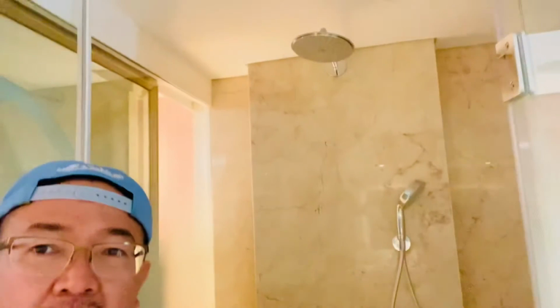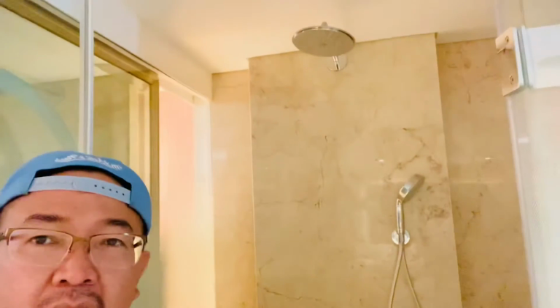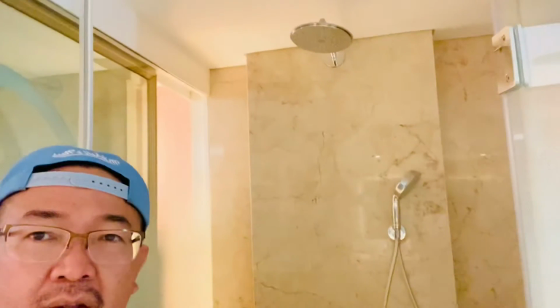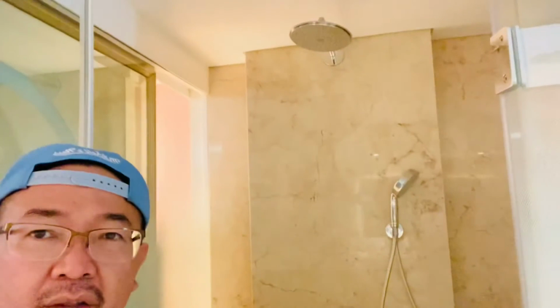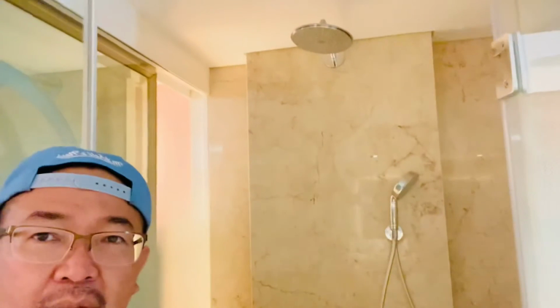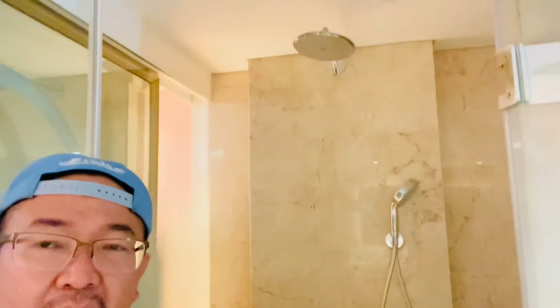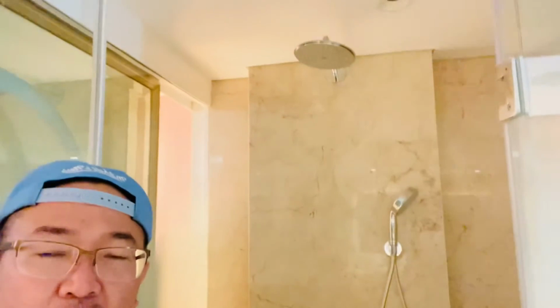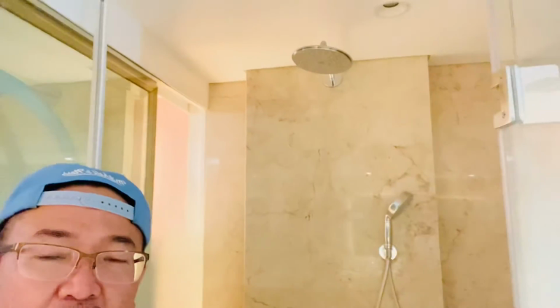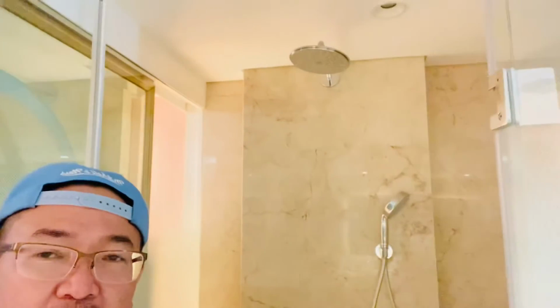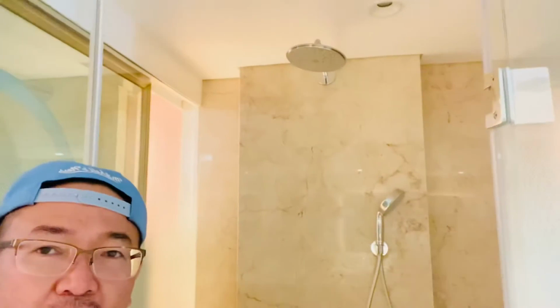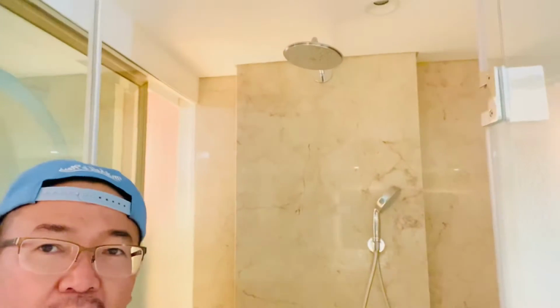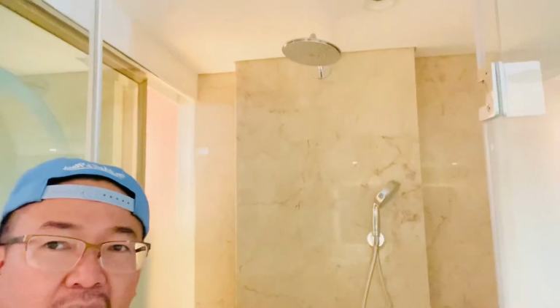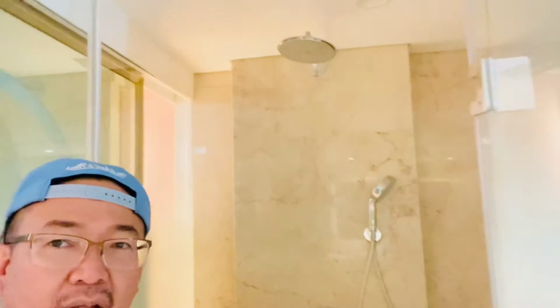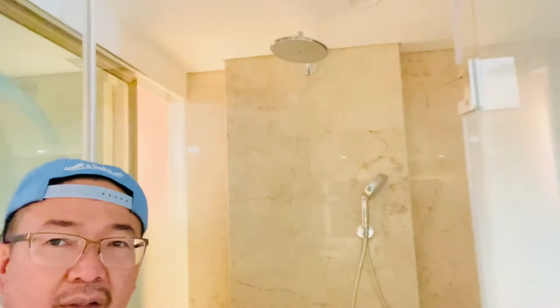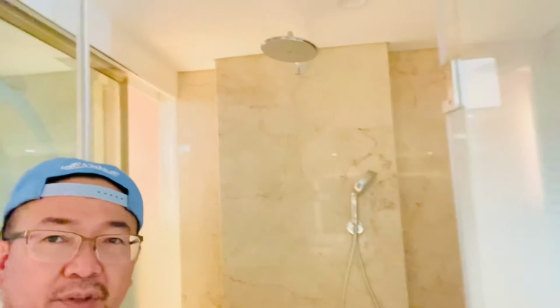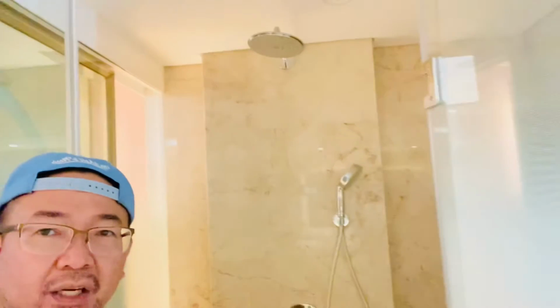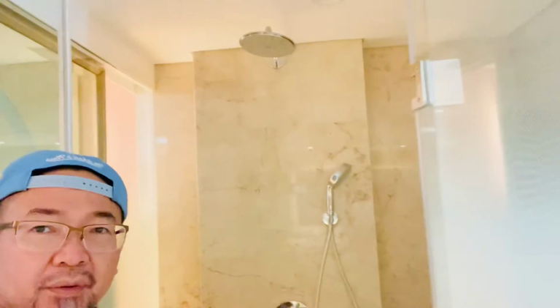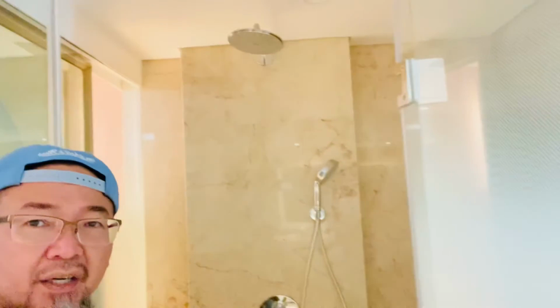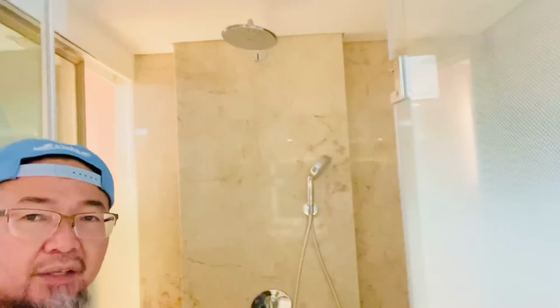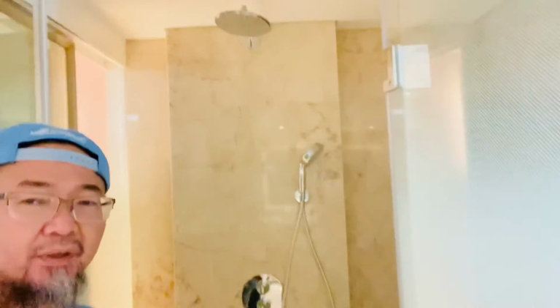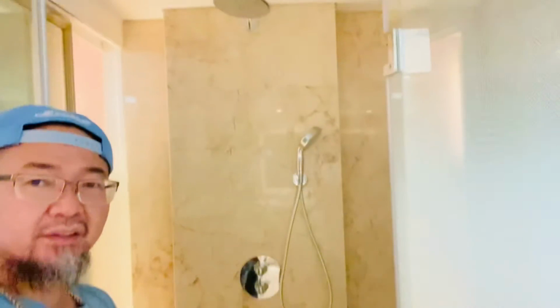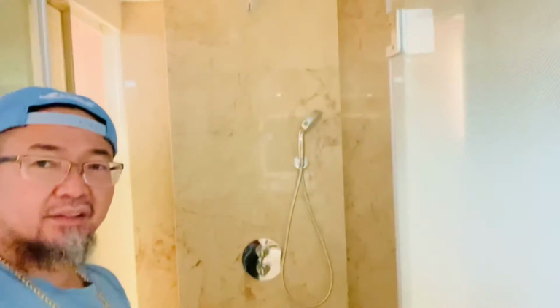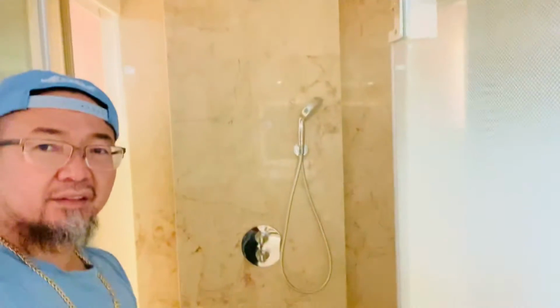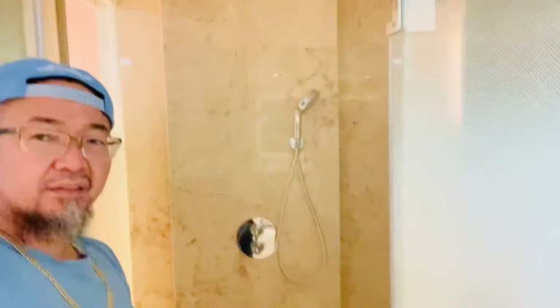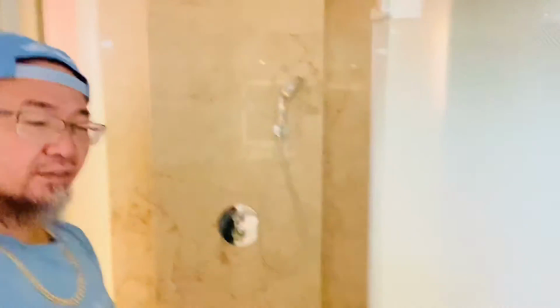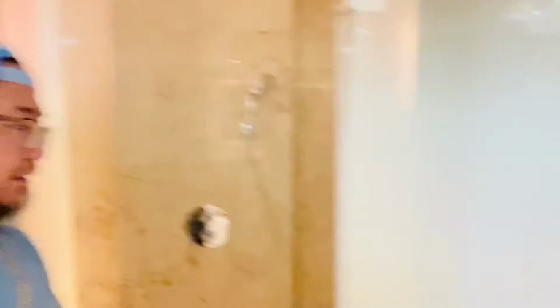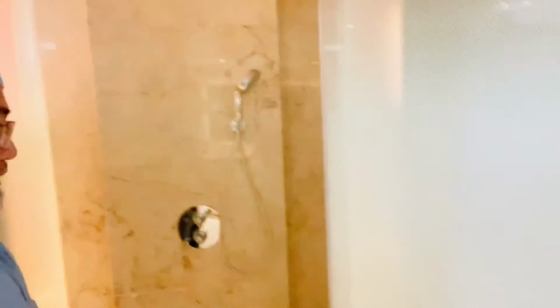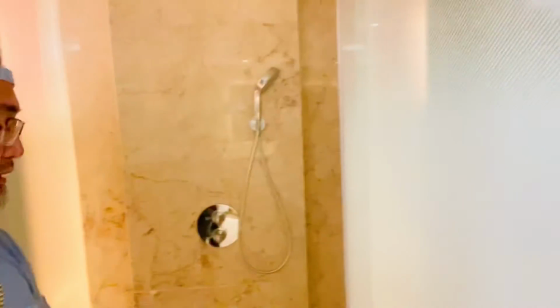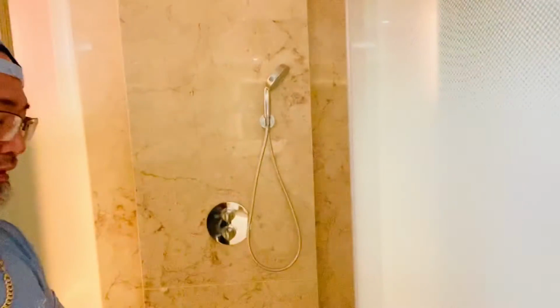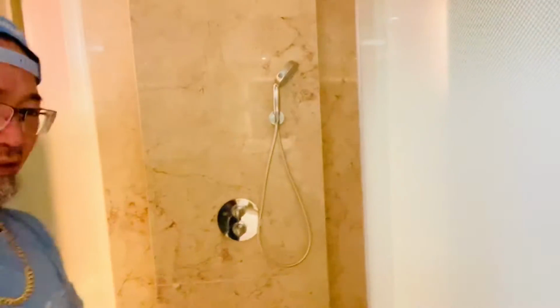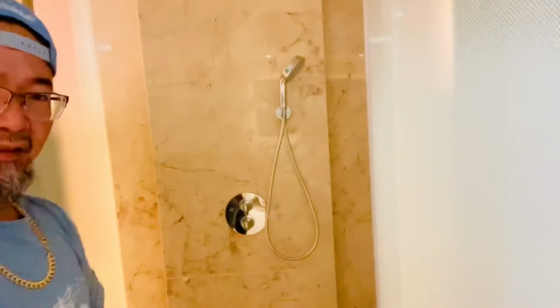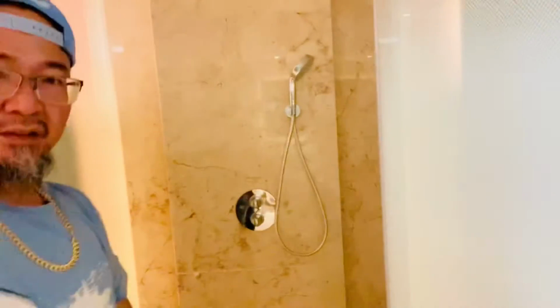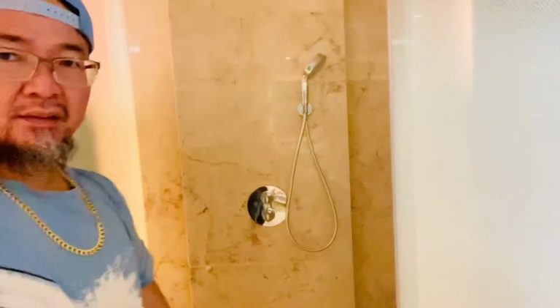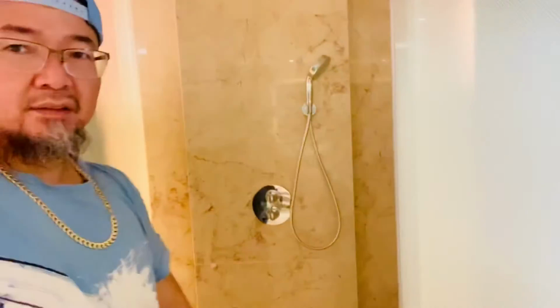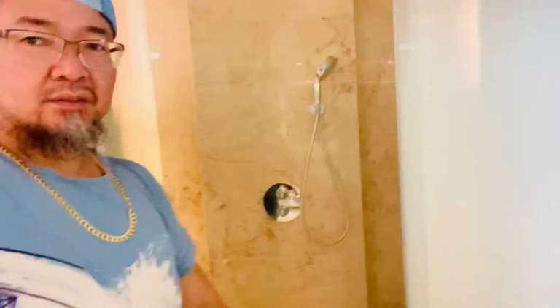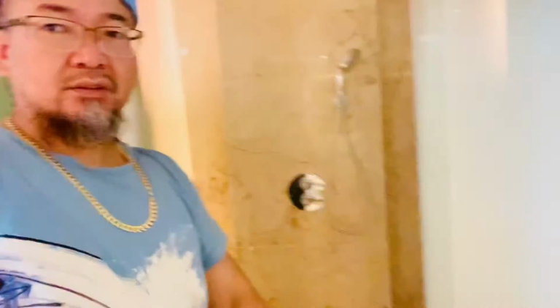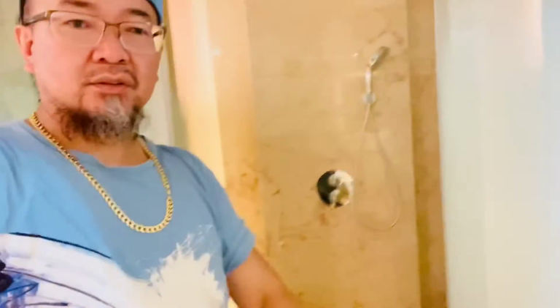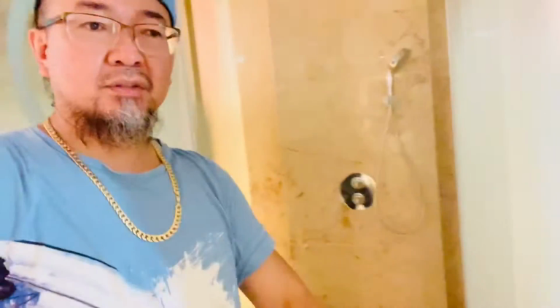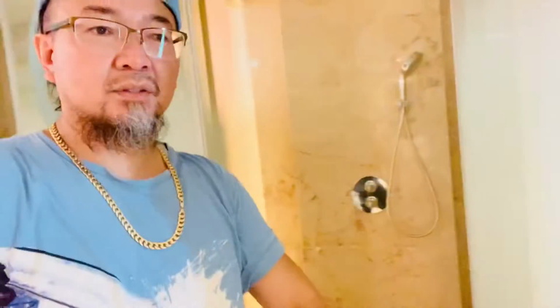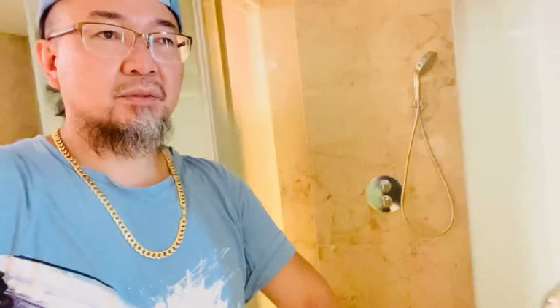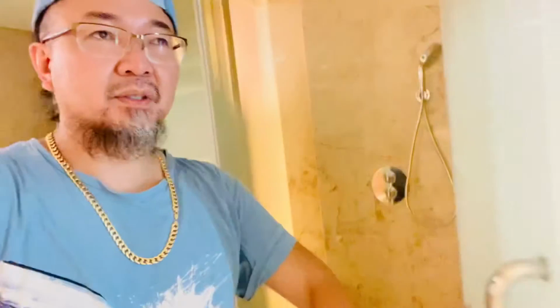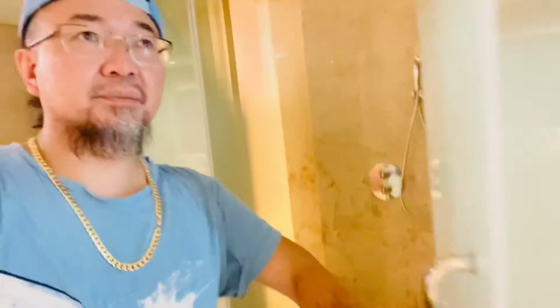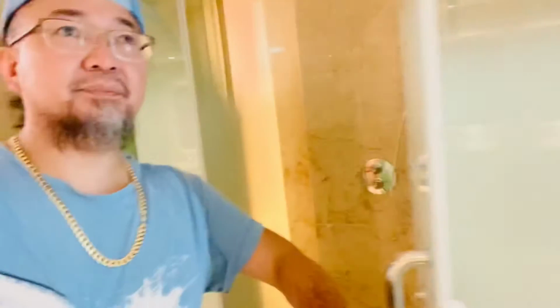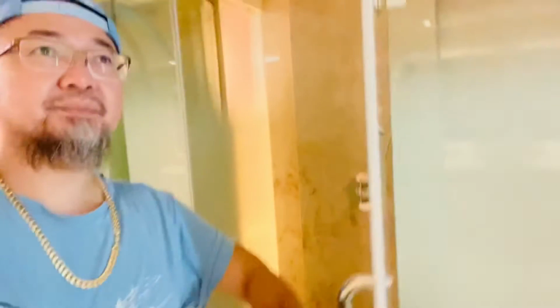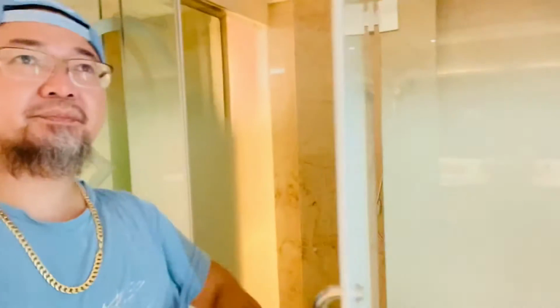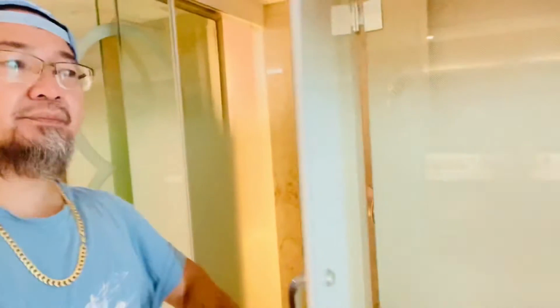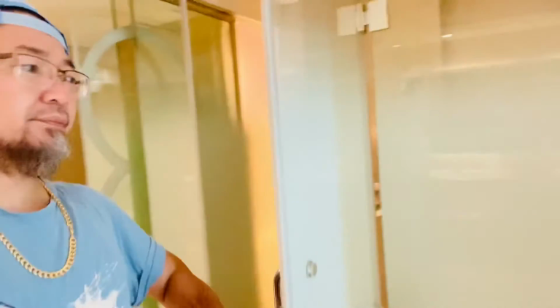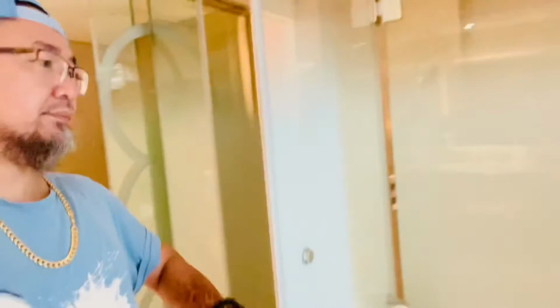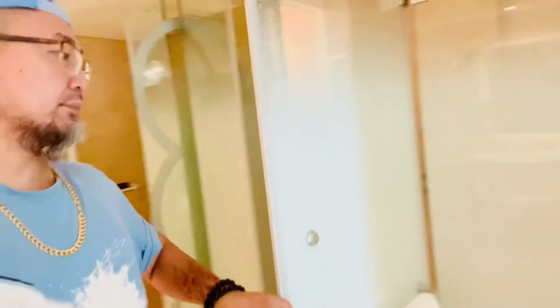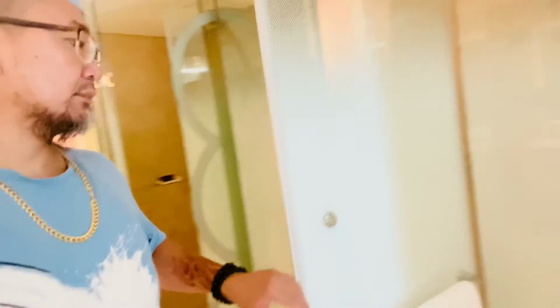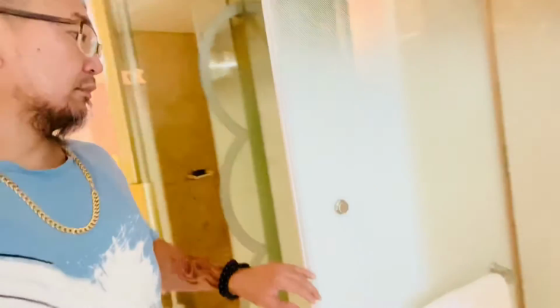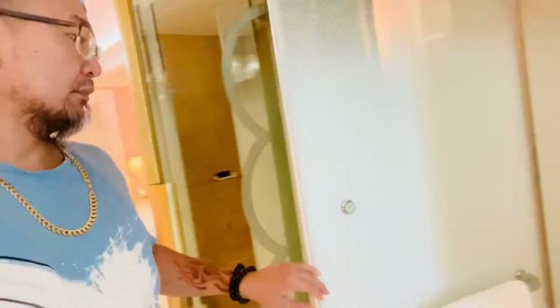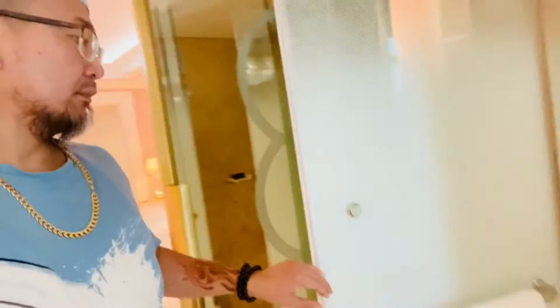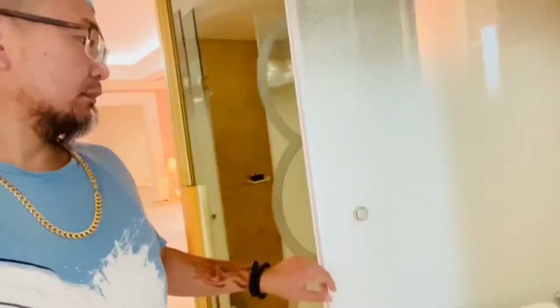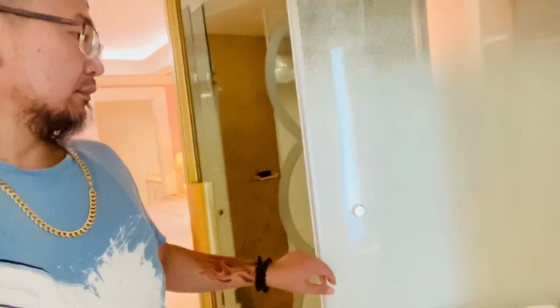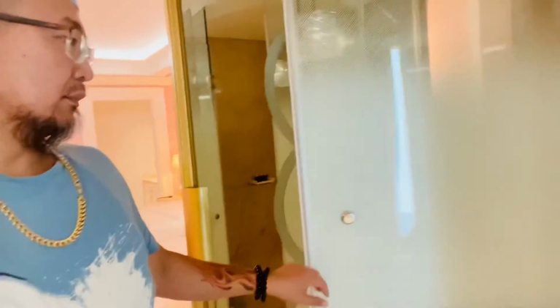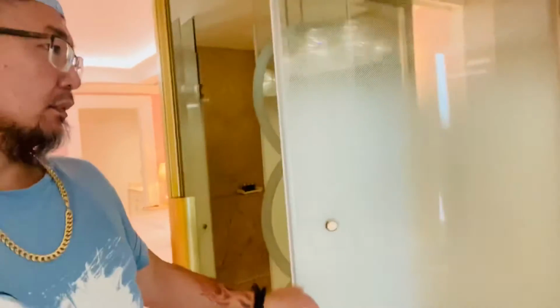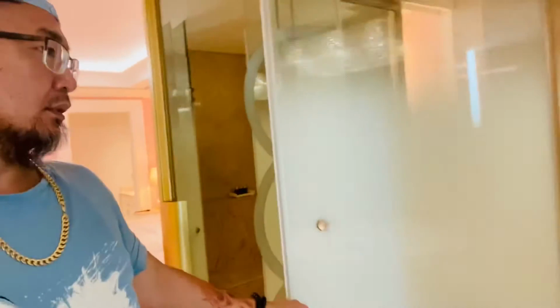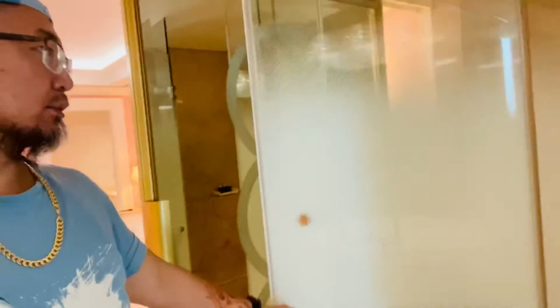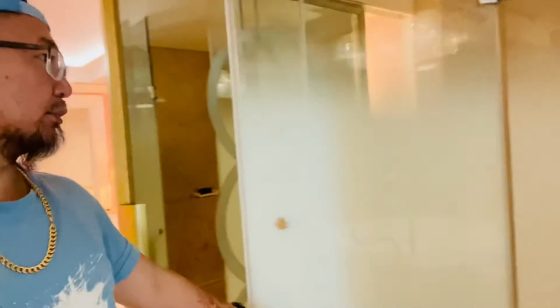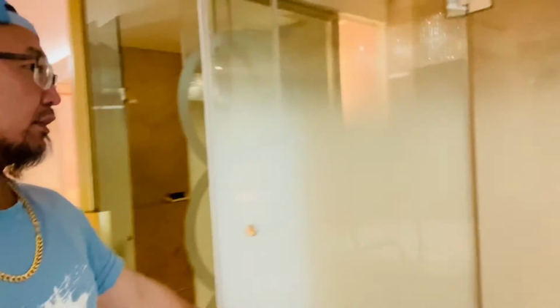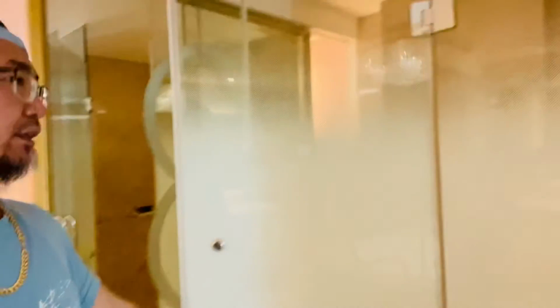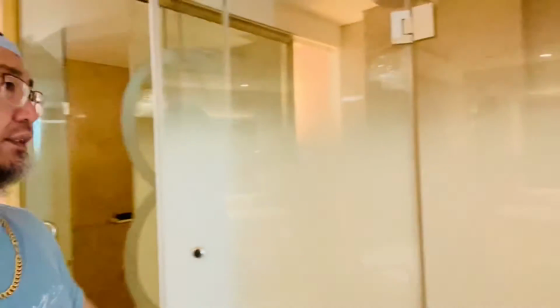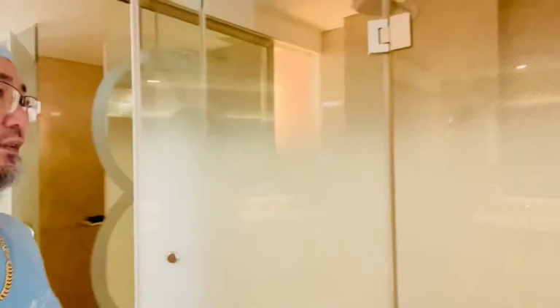You have that rainfall shower head right there. It's pretty nice.